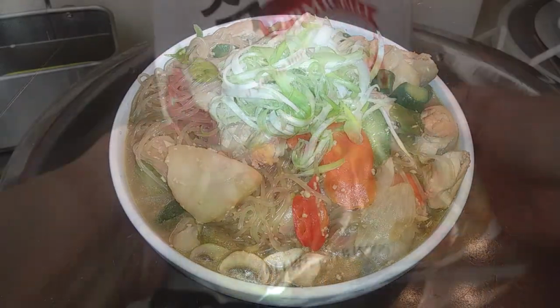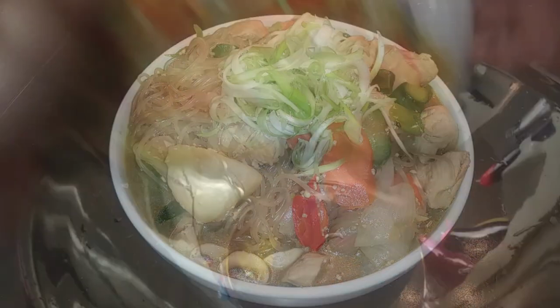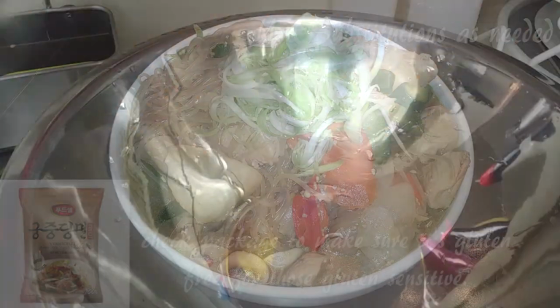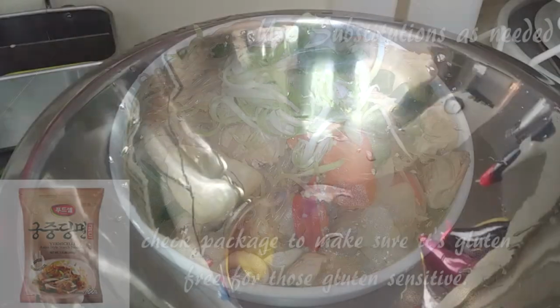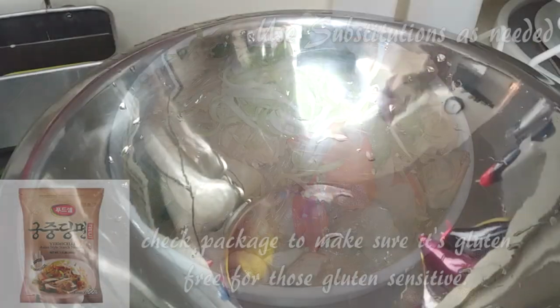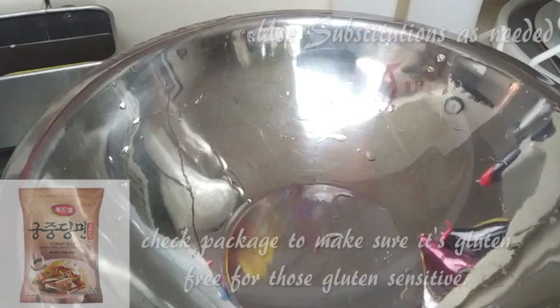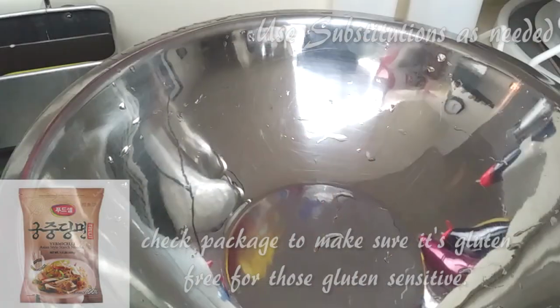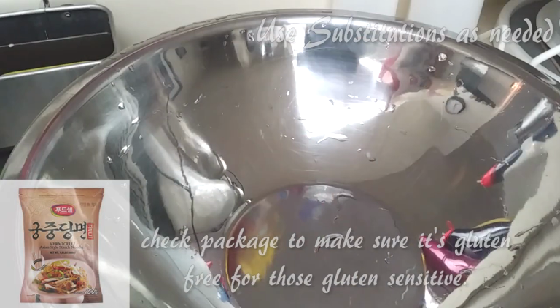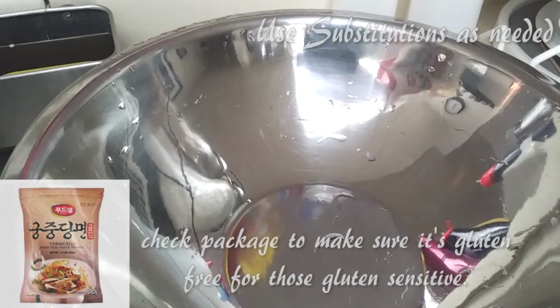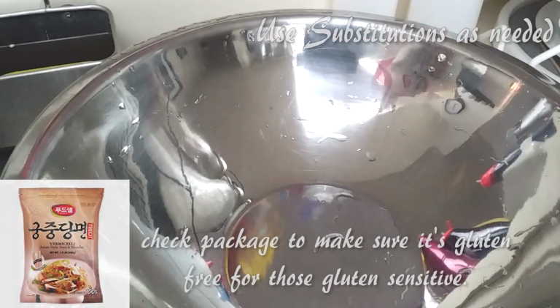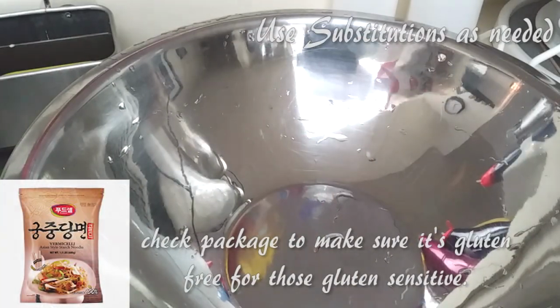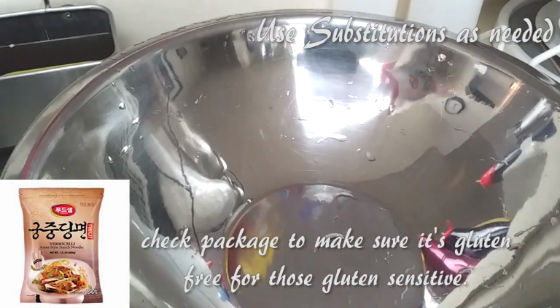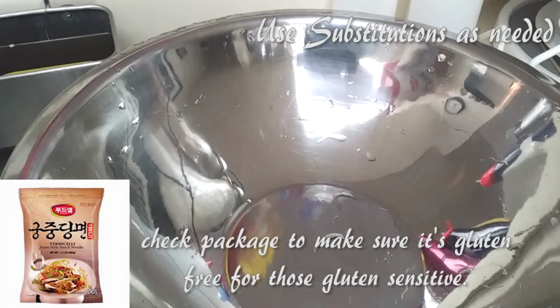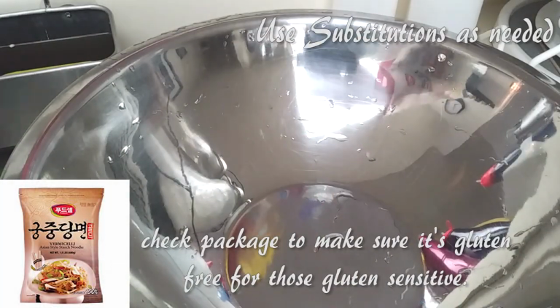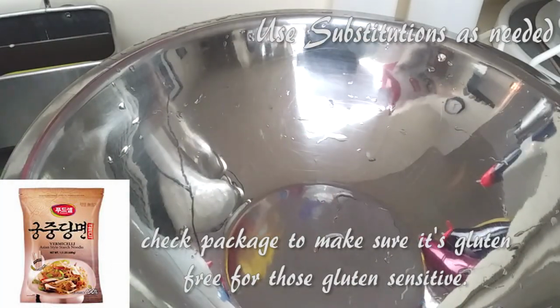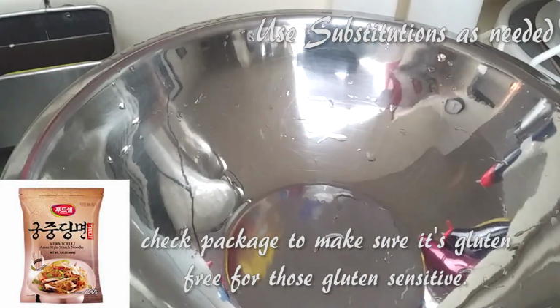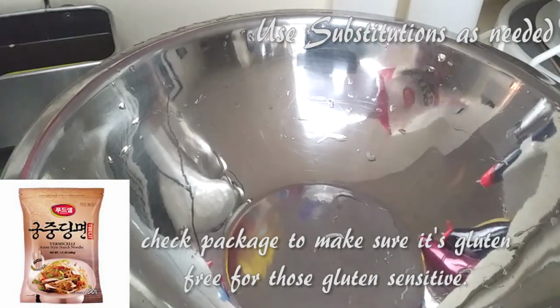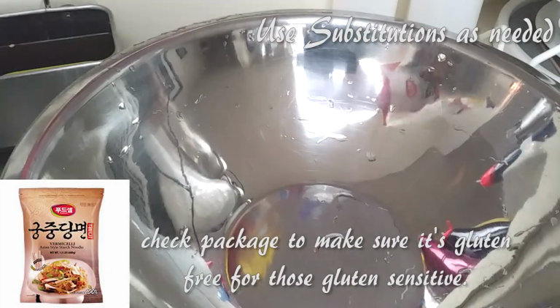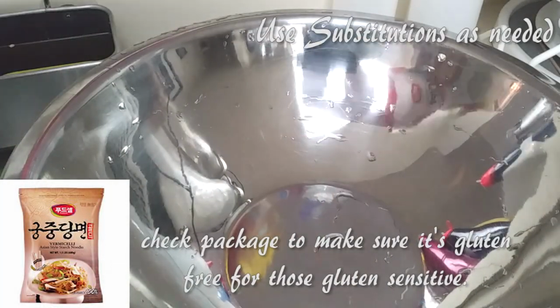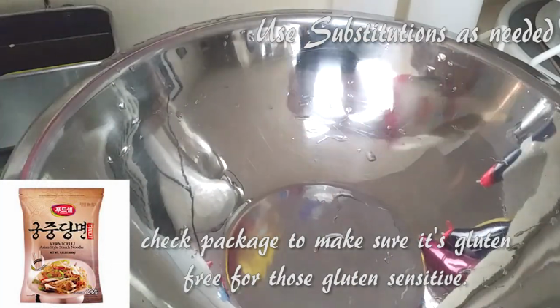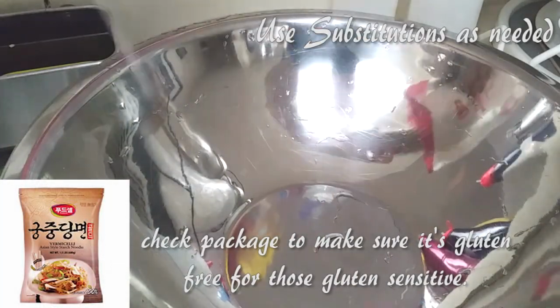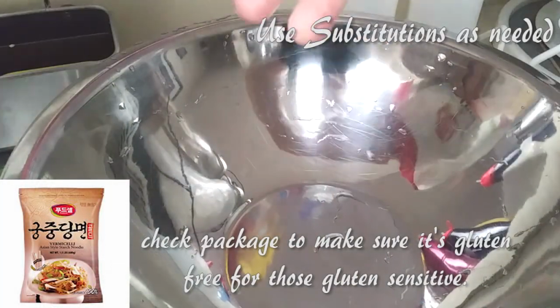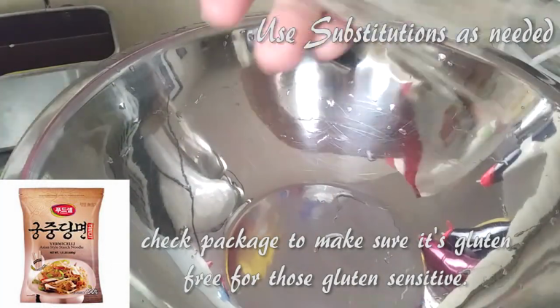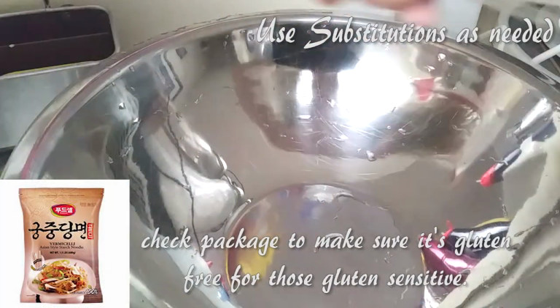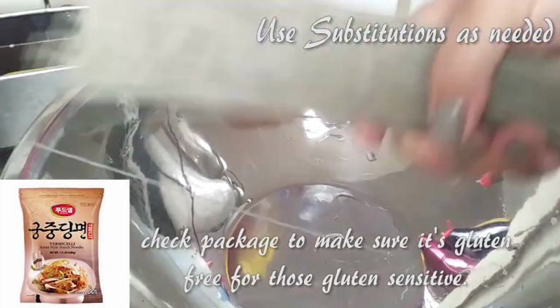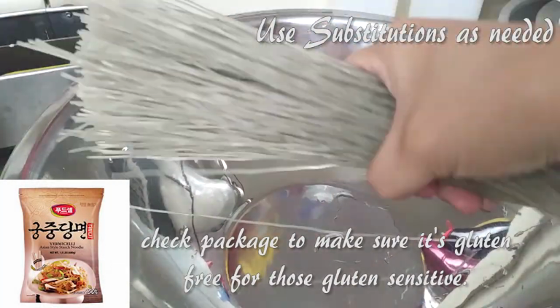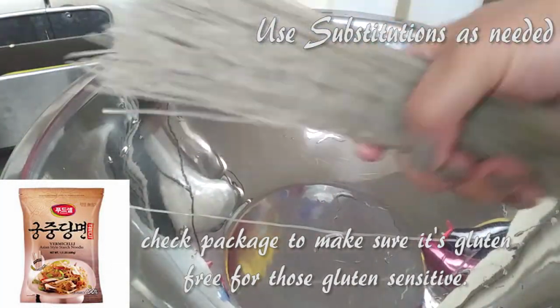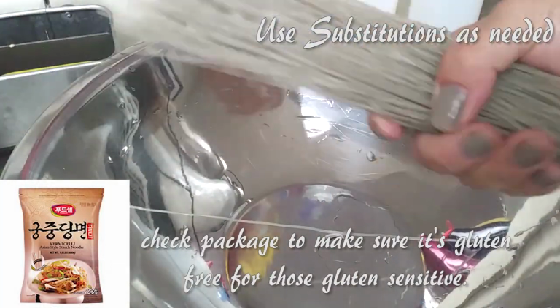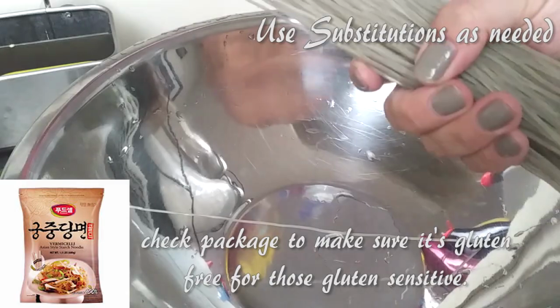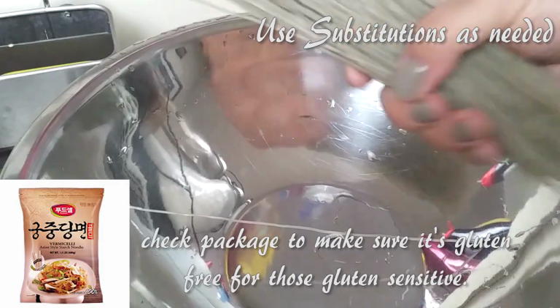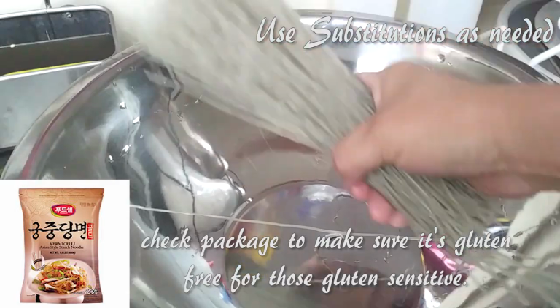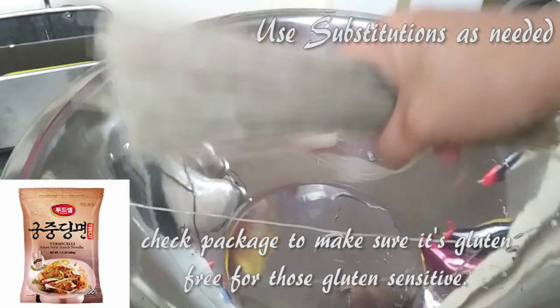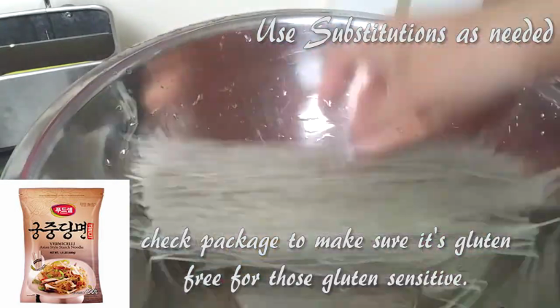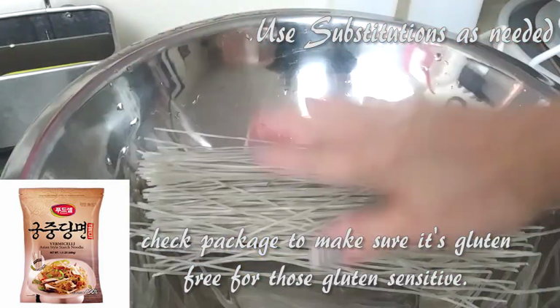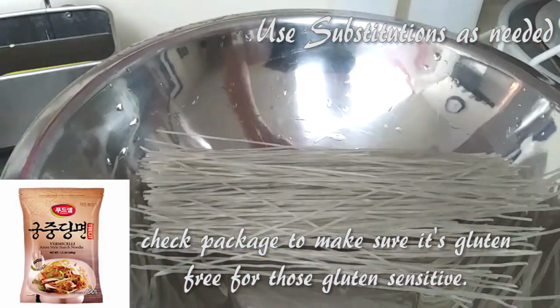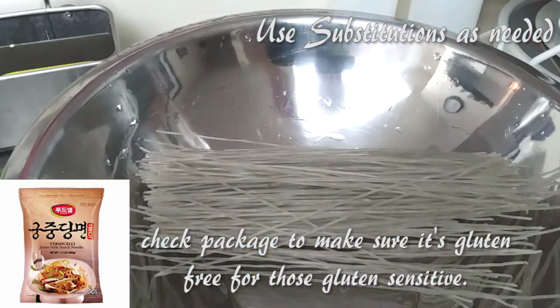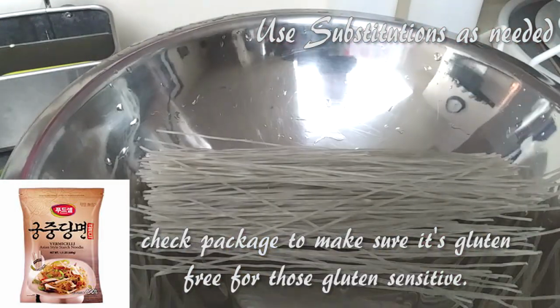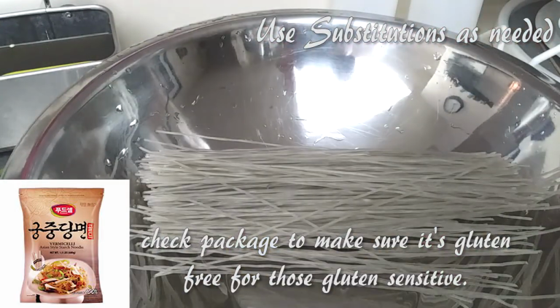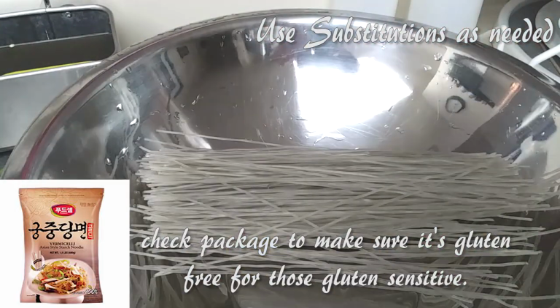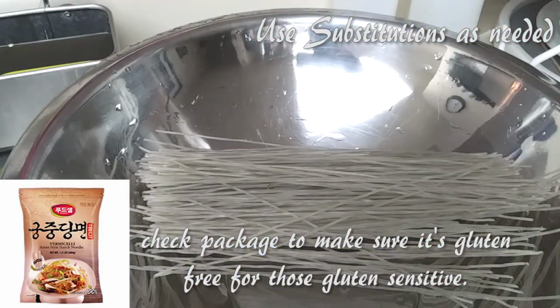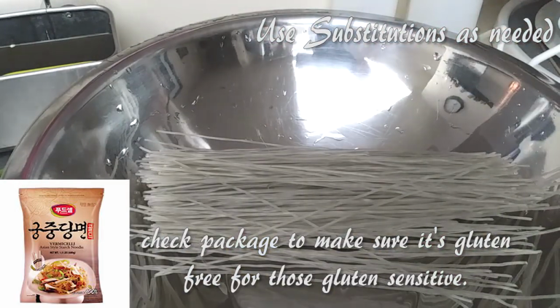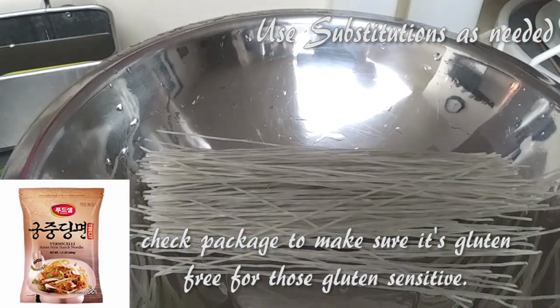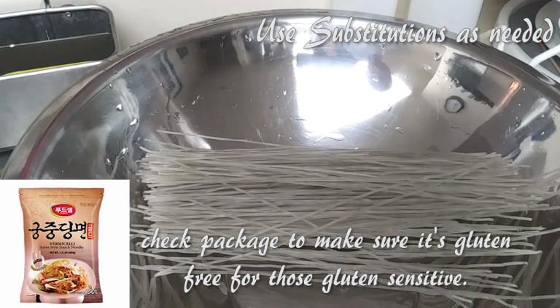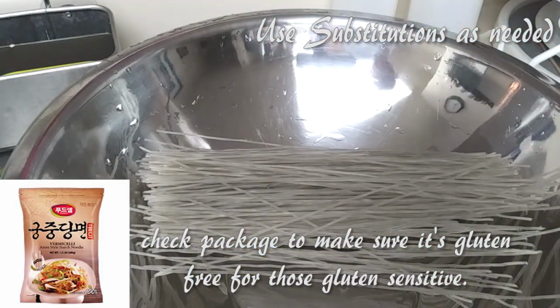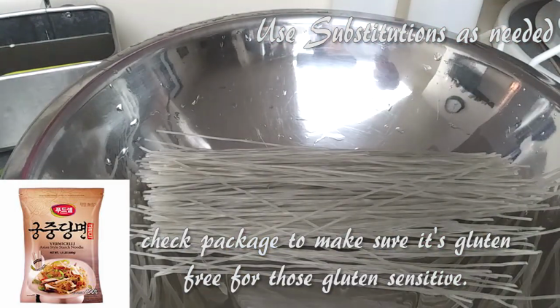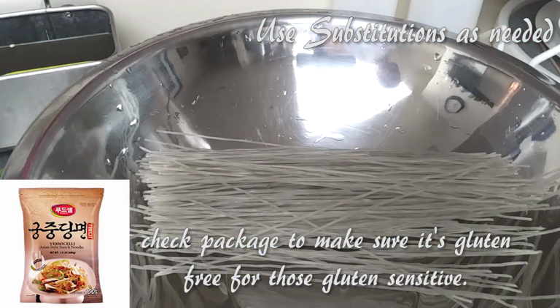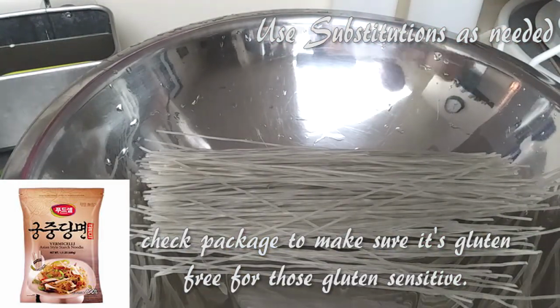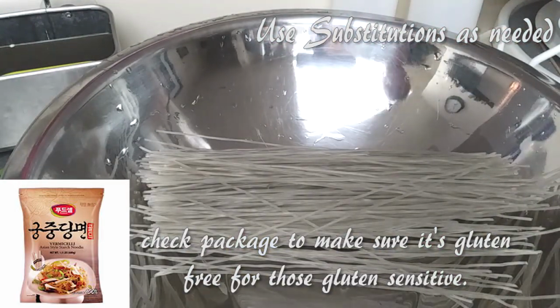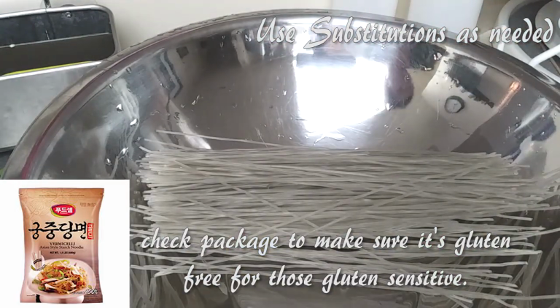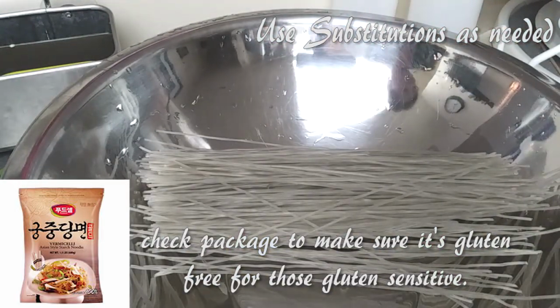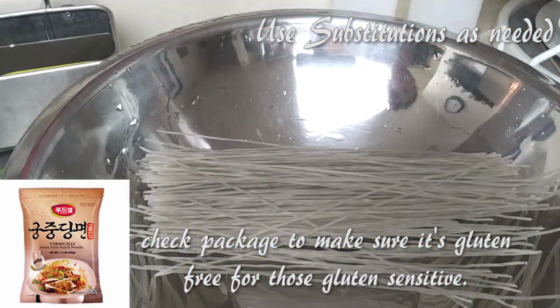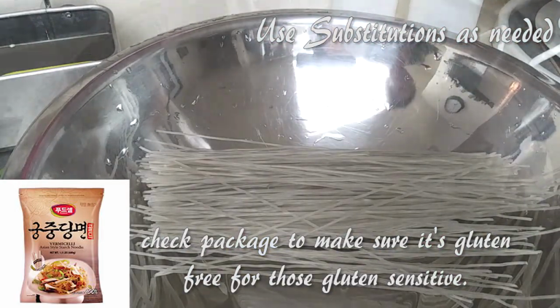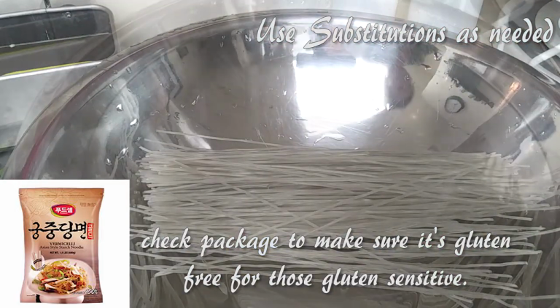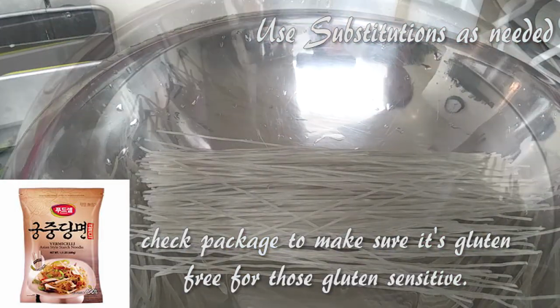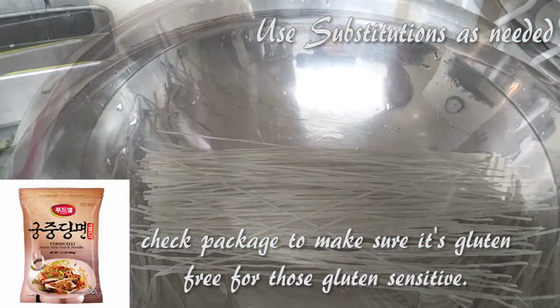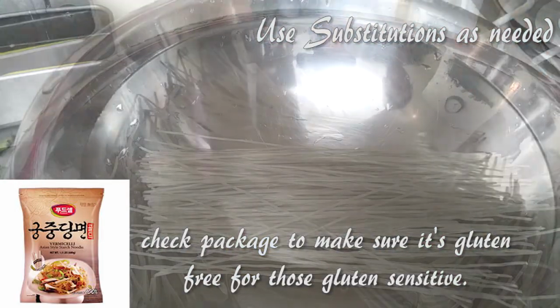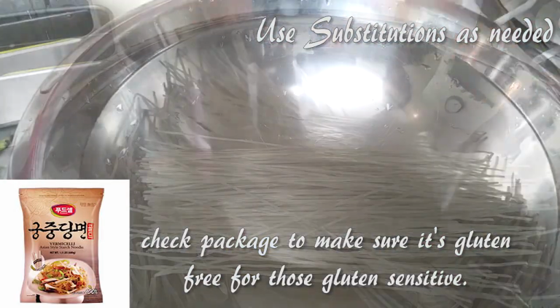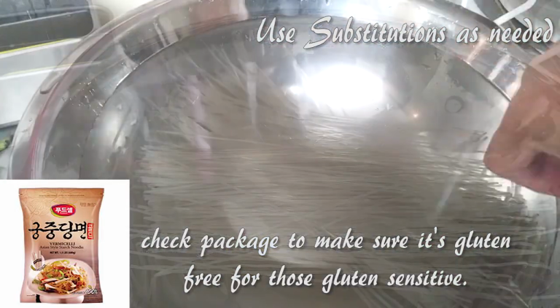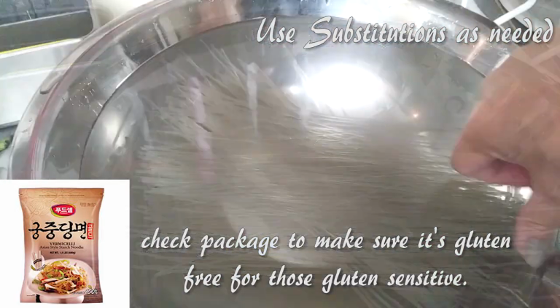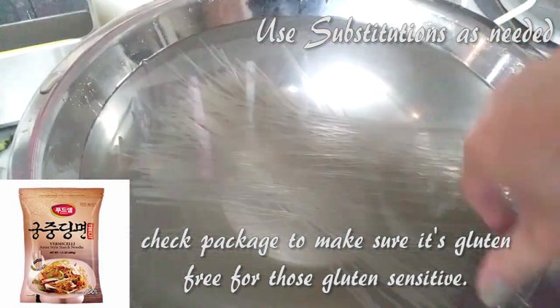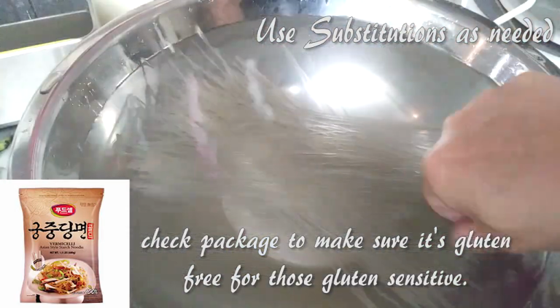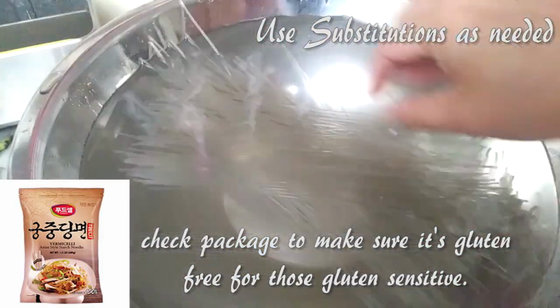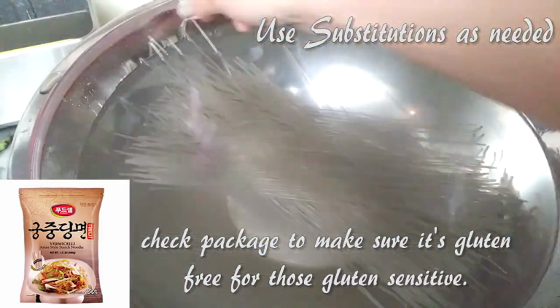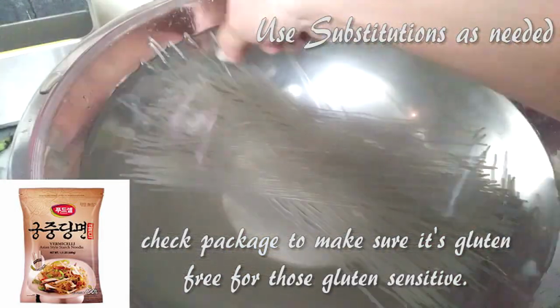The first thing we're going to do is submerge a handful of potato starch noodles in water while we prep everything else.